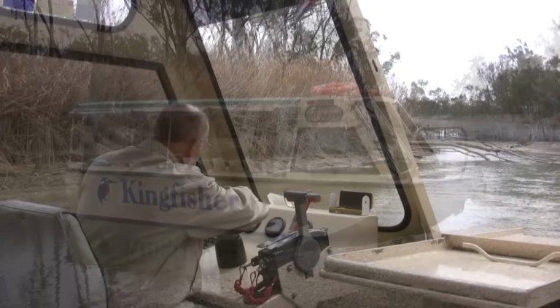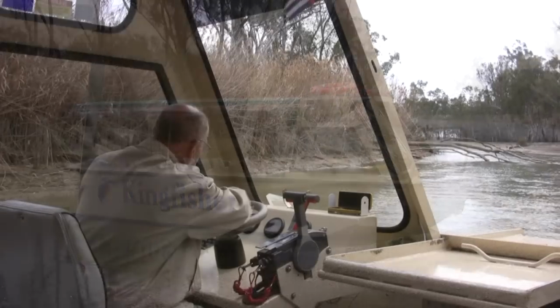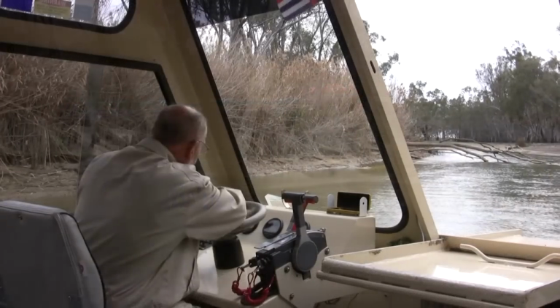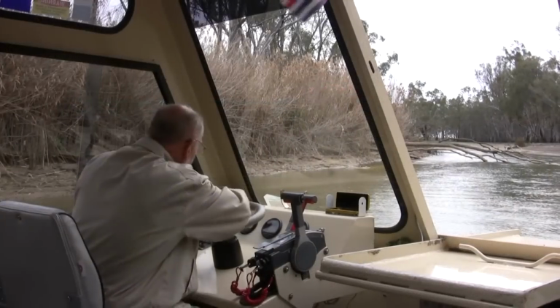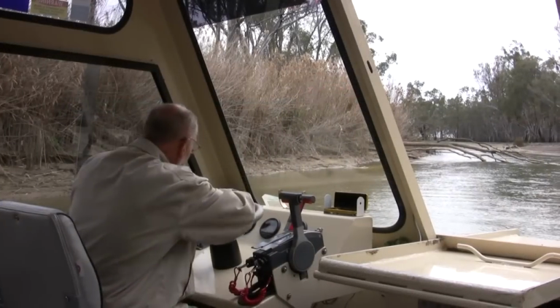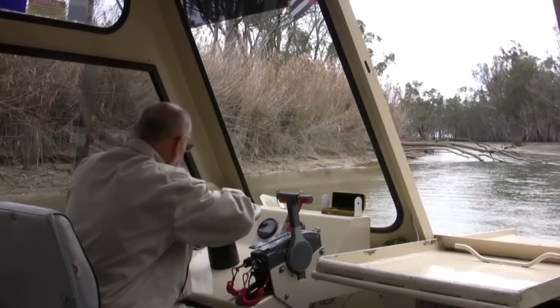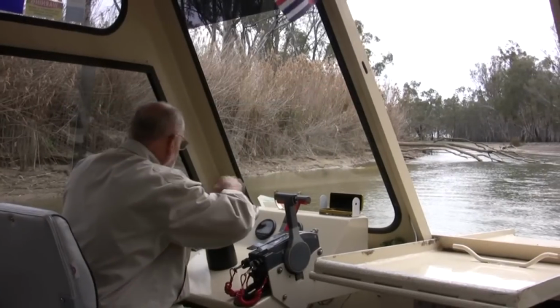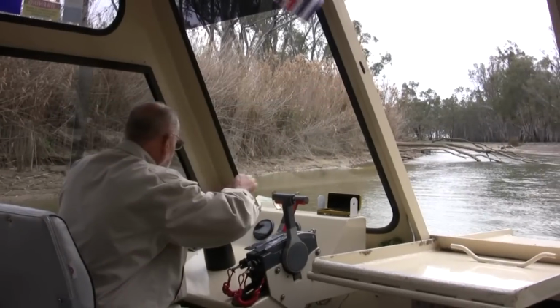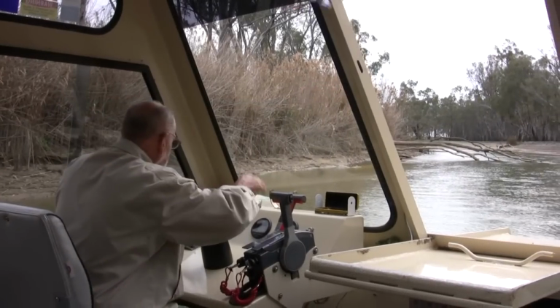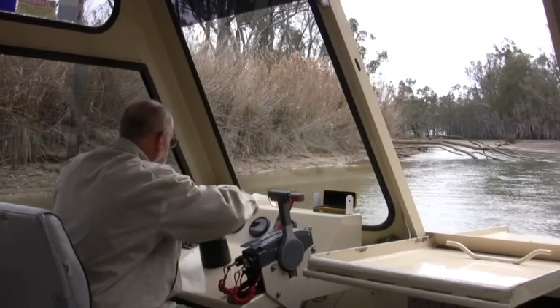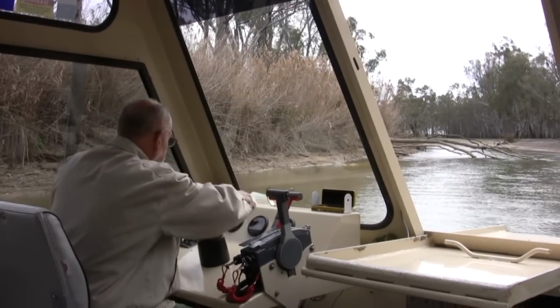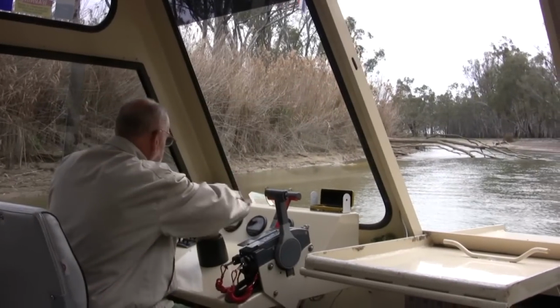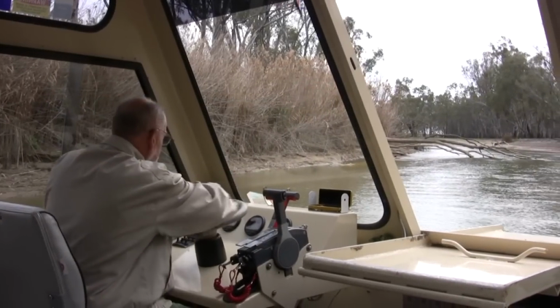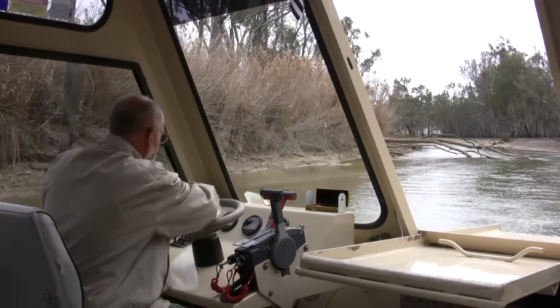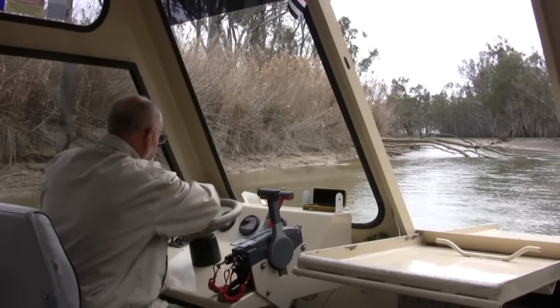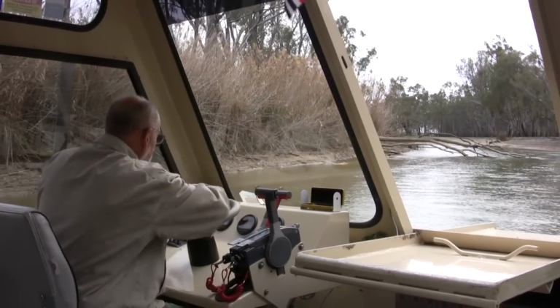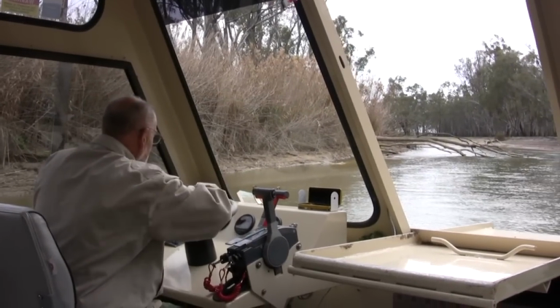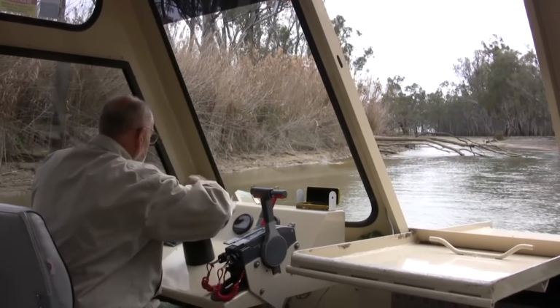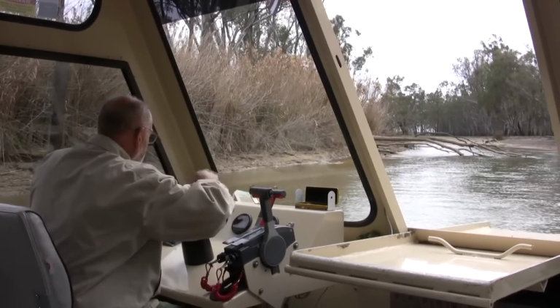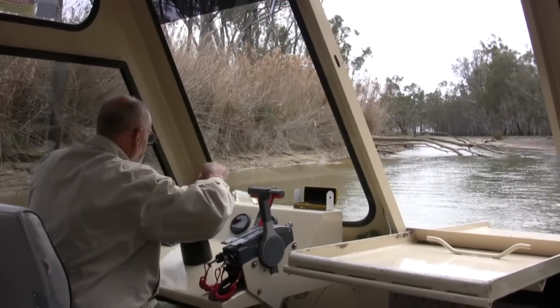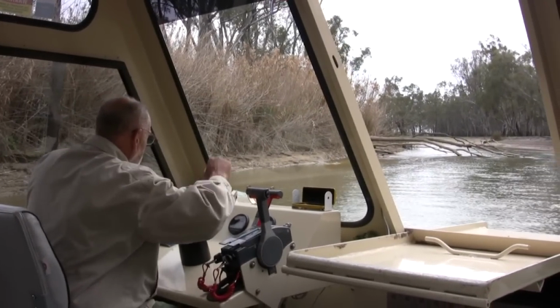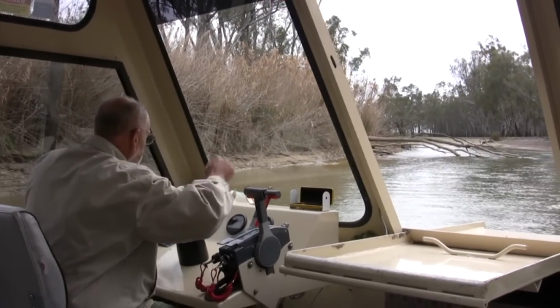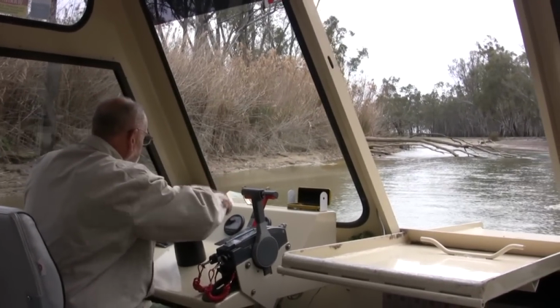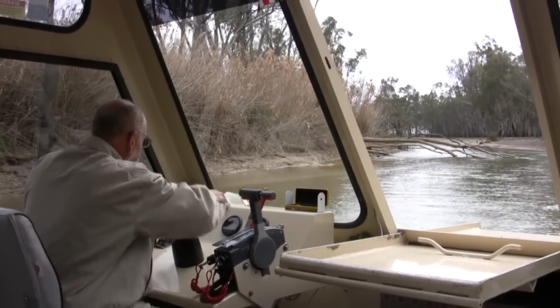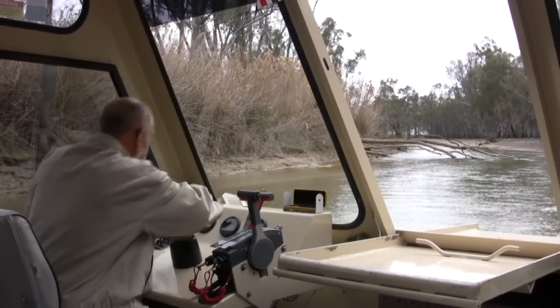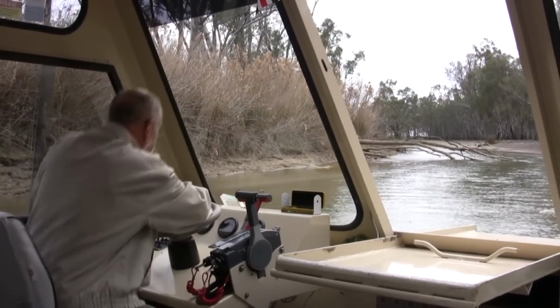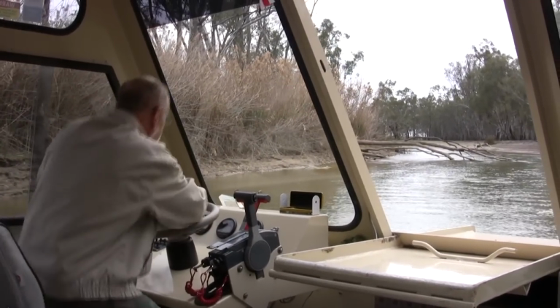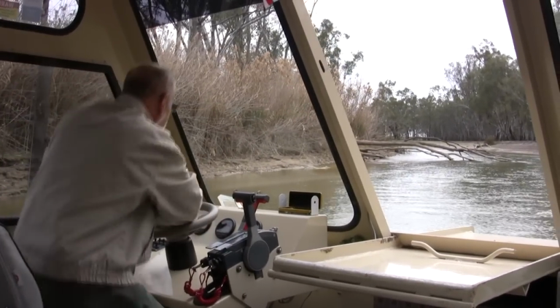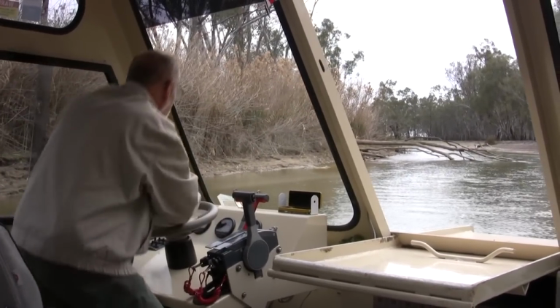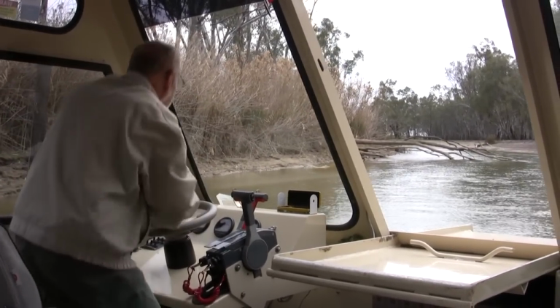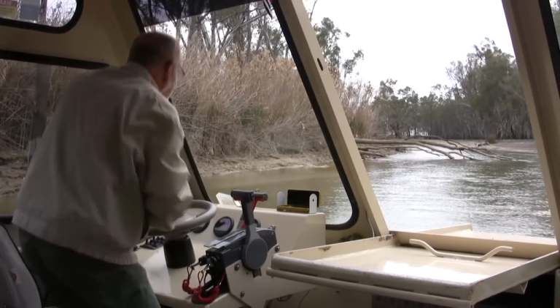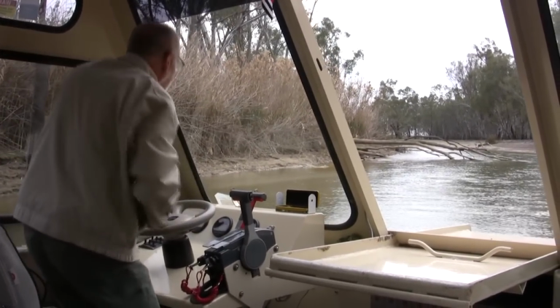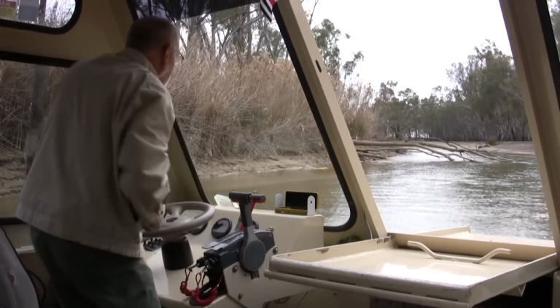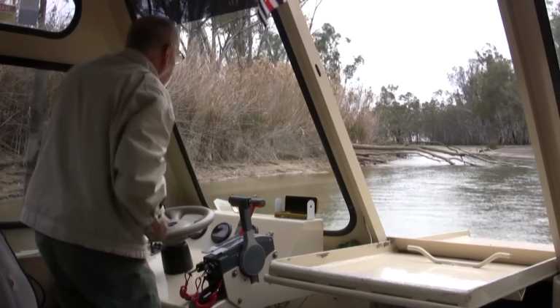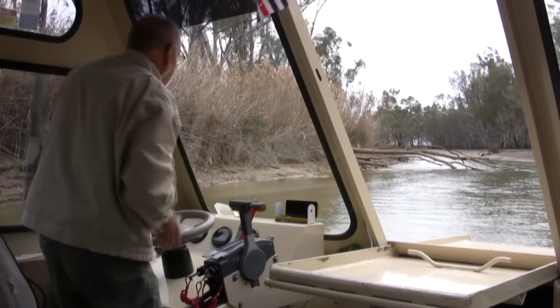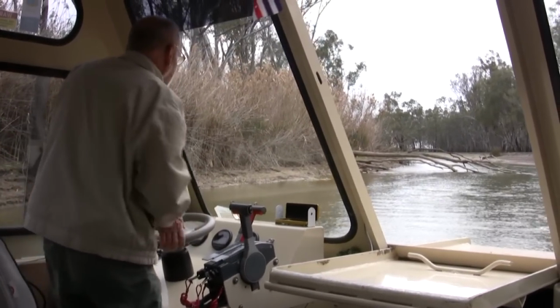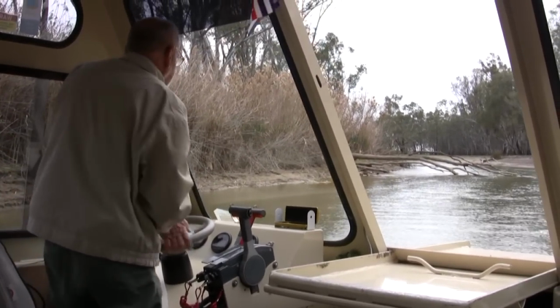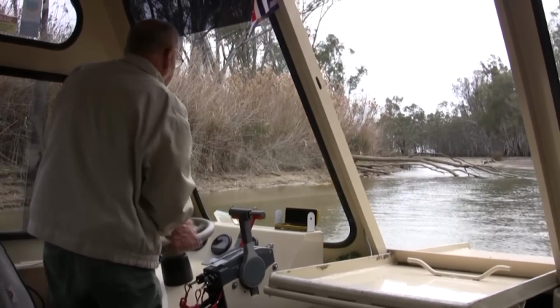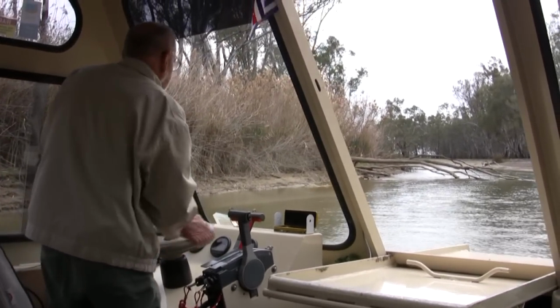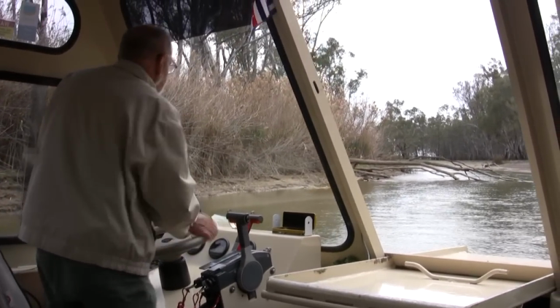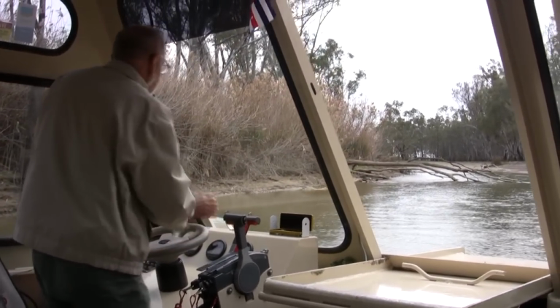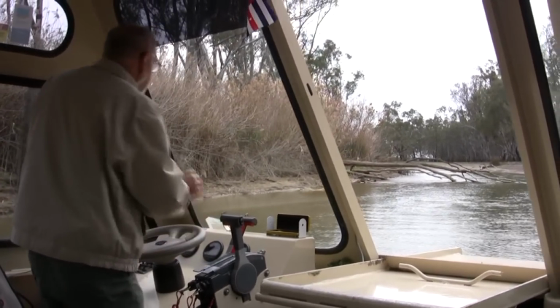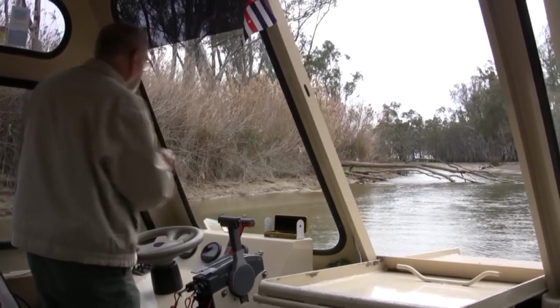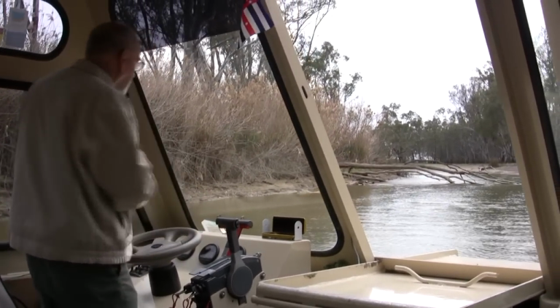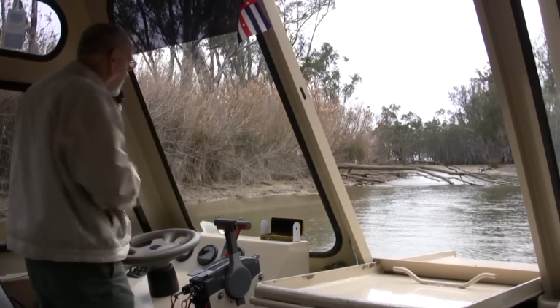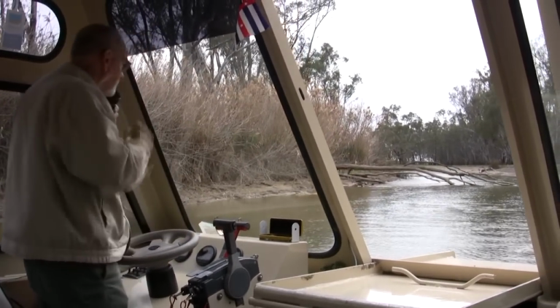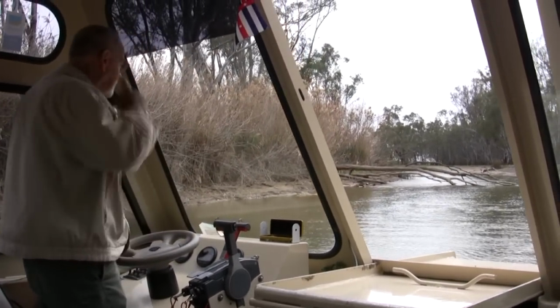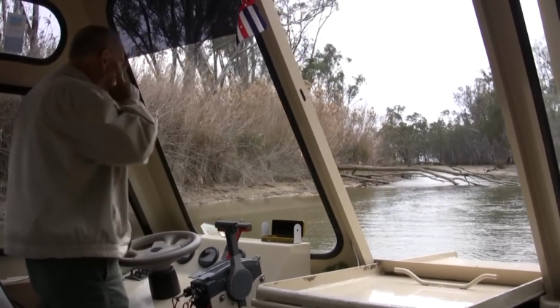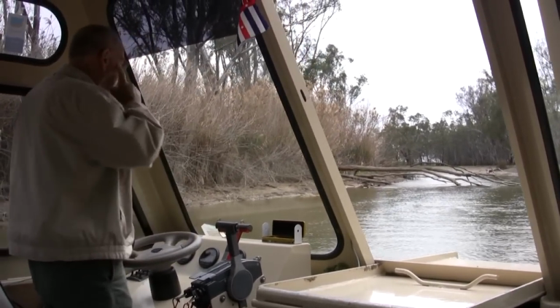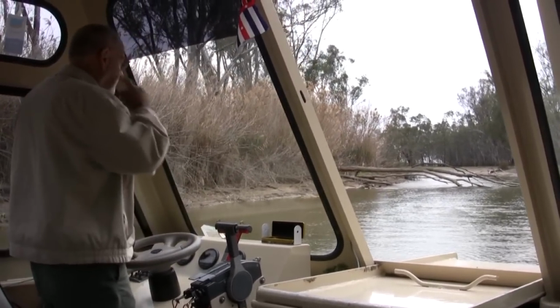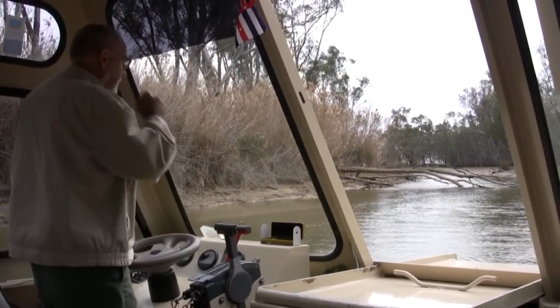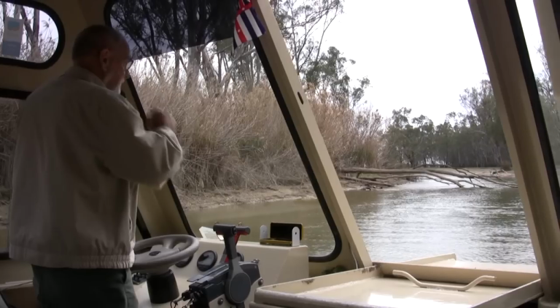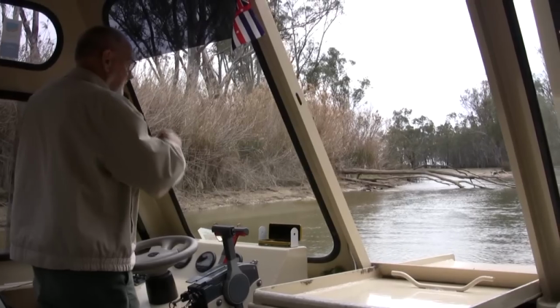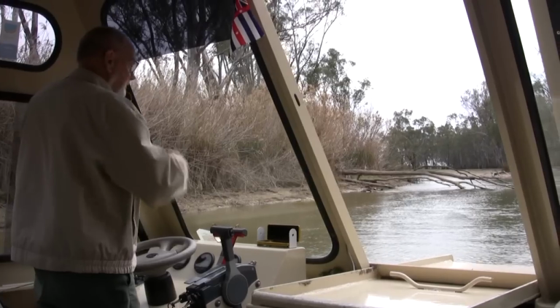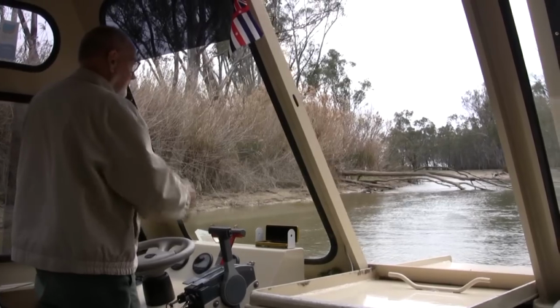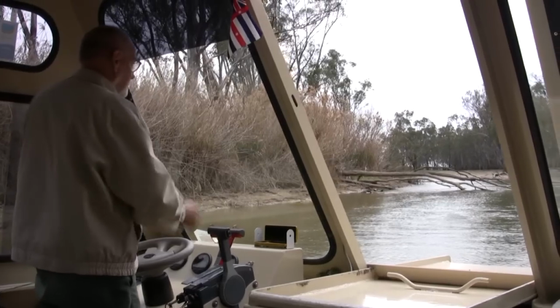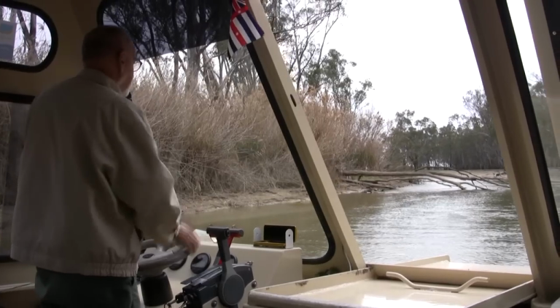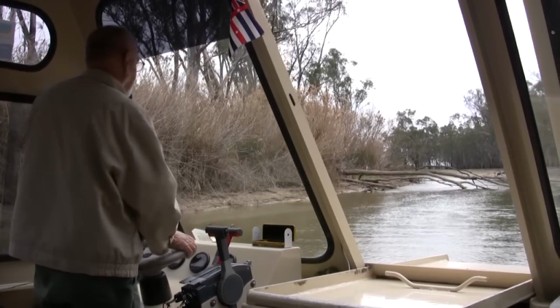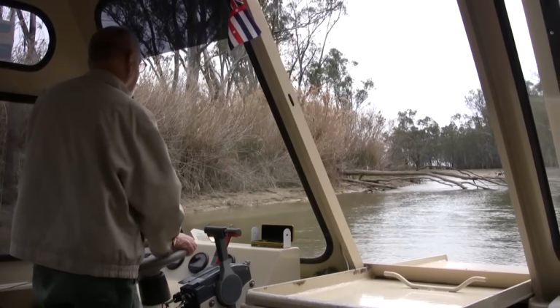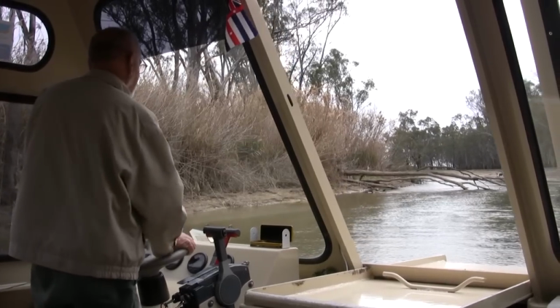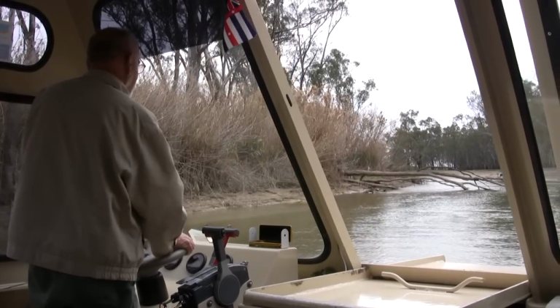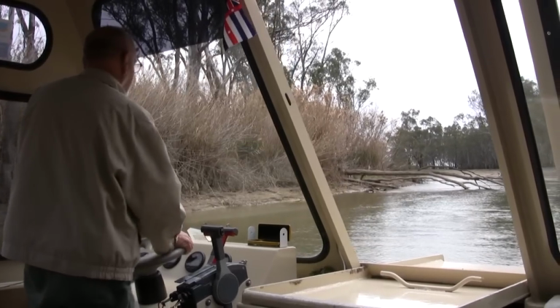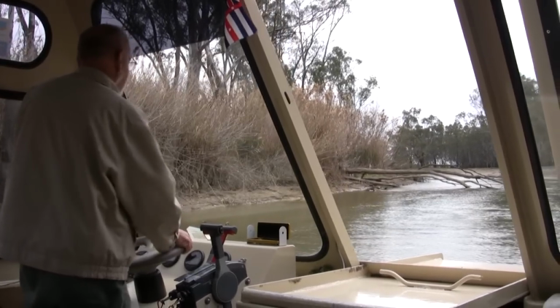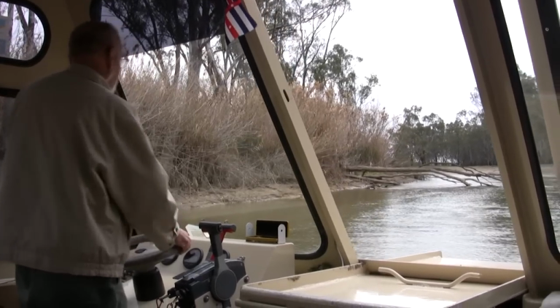Well, good morning ladies and gentlemen, welcome aboard Kingfisher. My name's John. Now as we're cruising along today, it's going to be difficult but we'll make it.